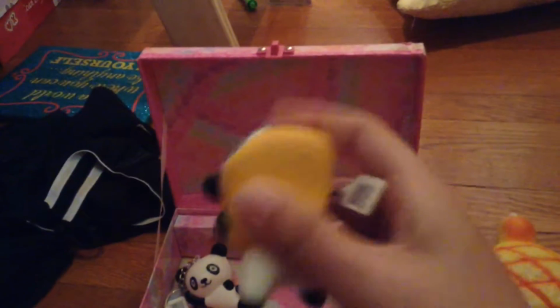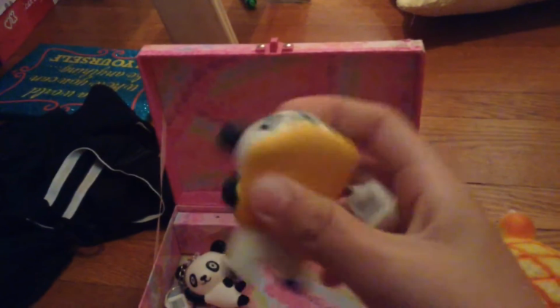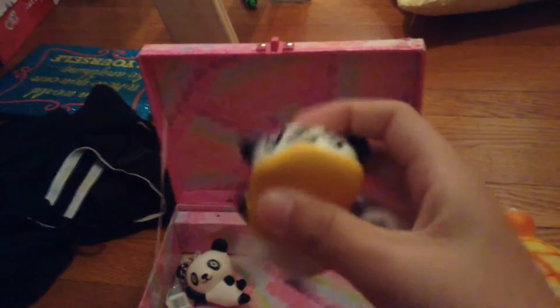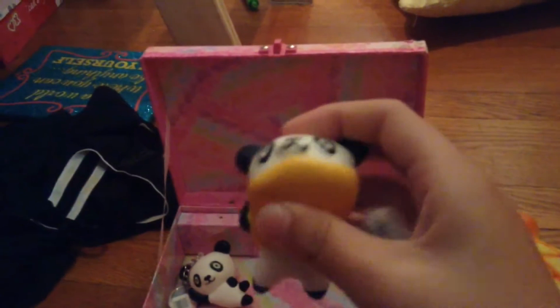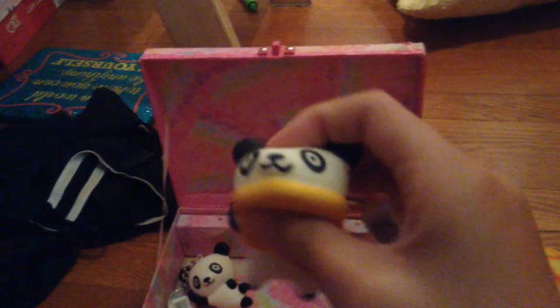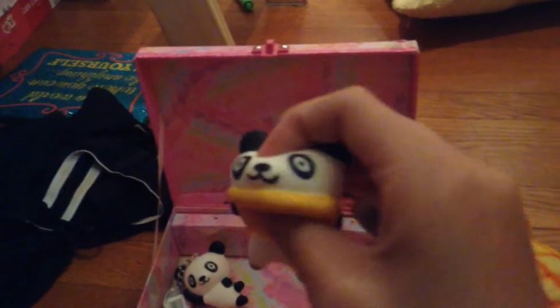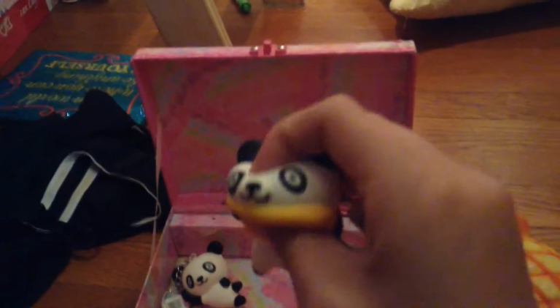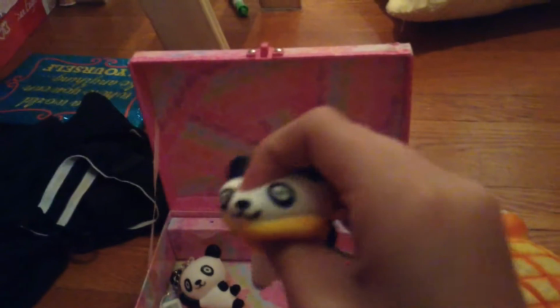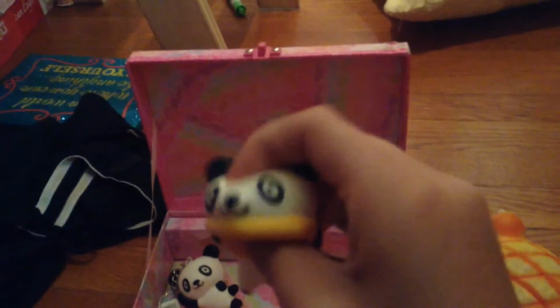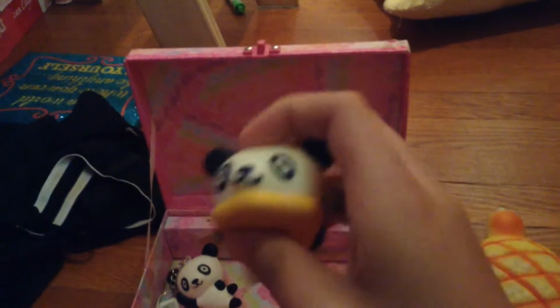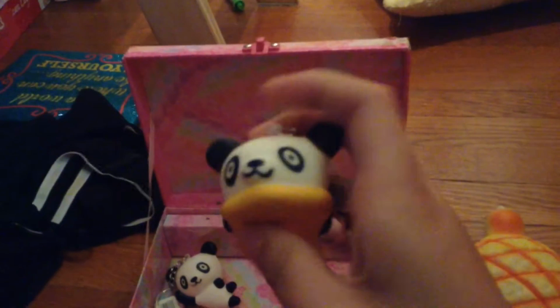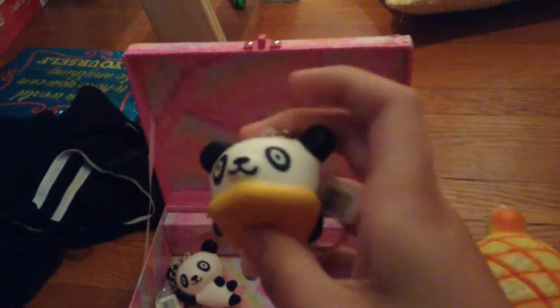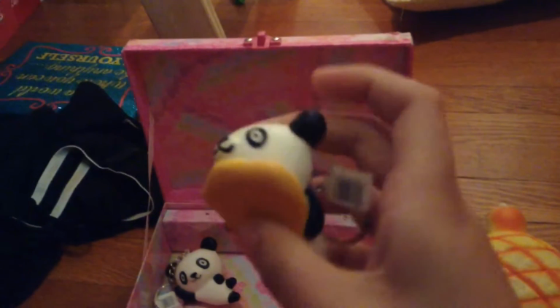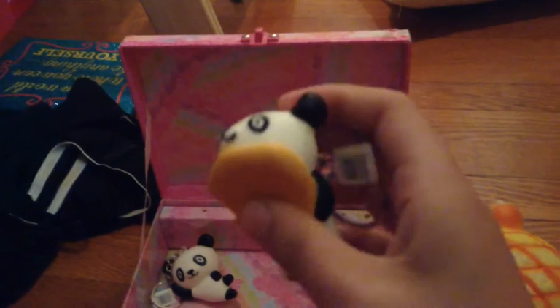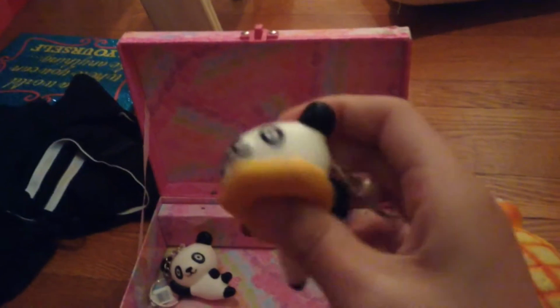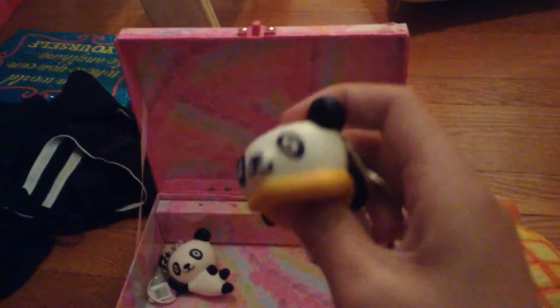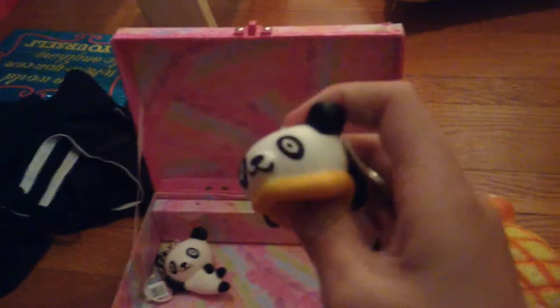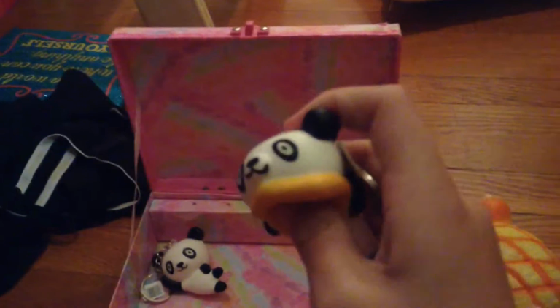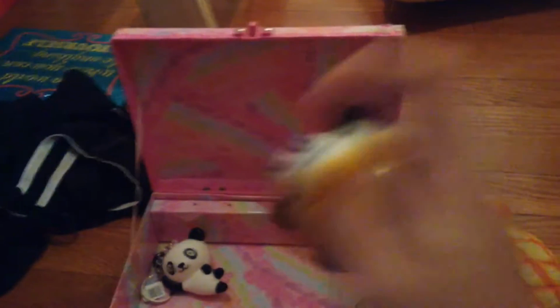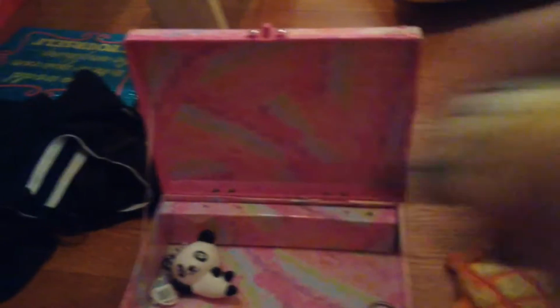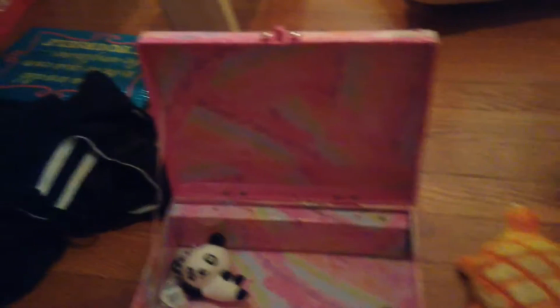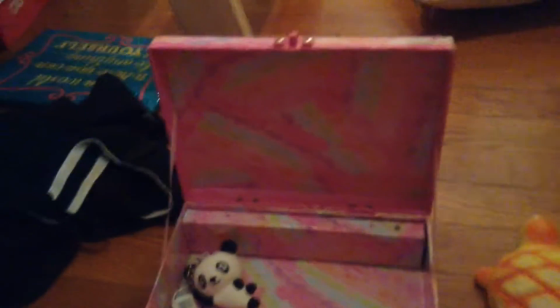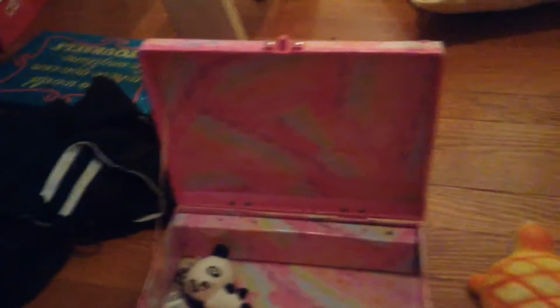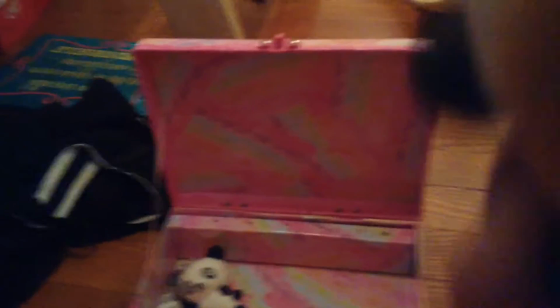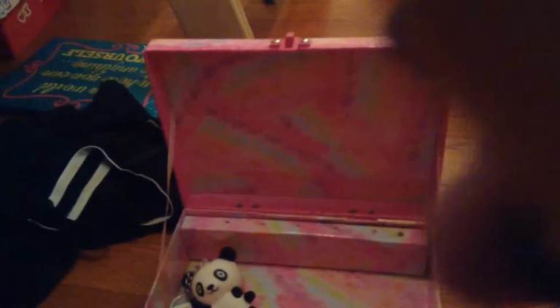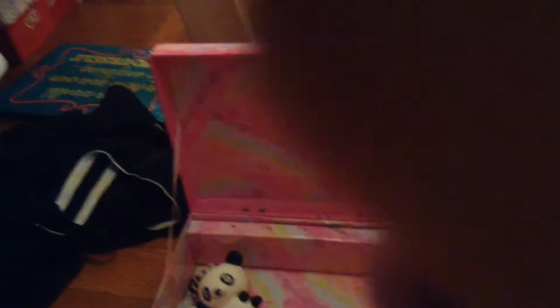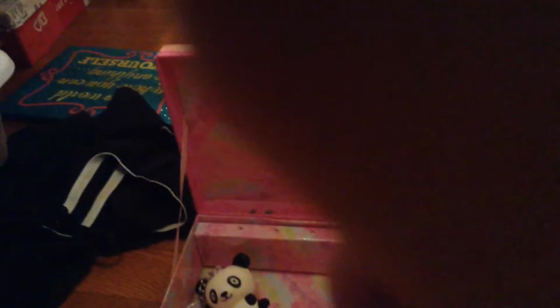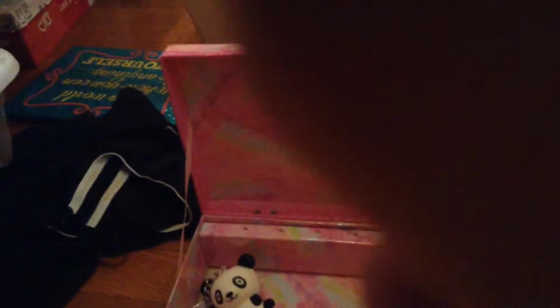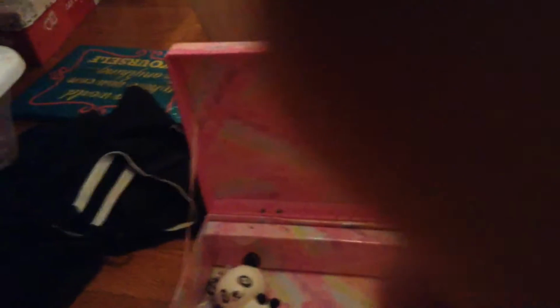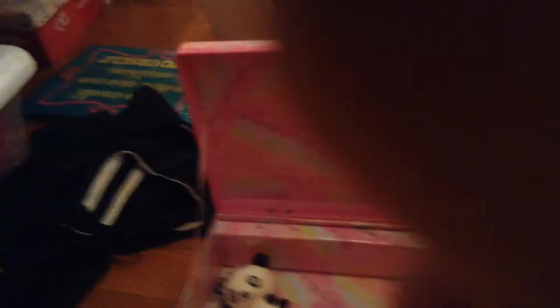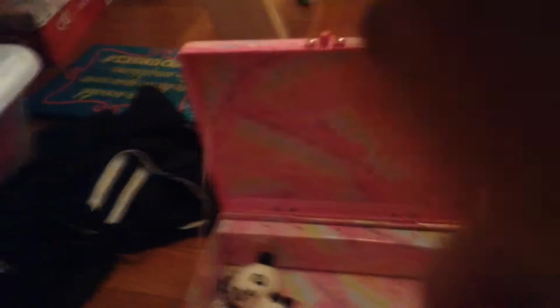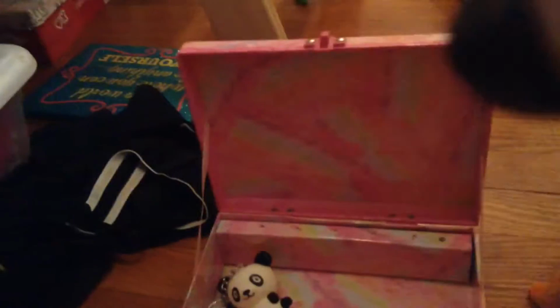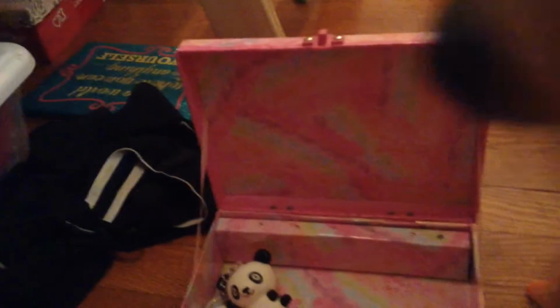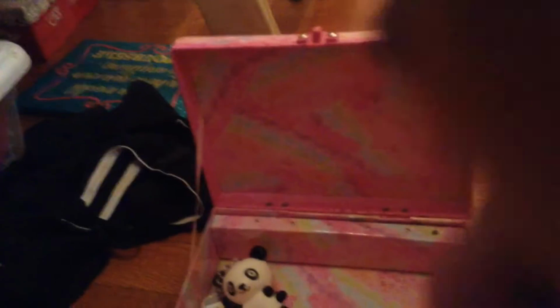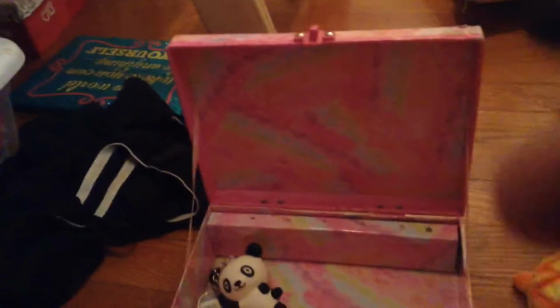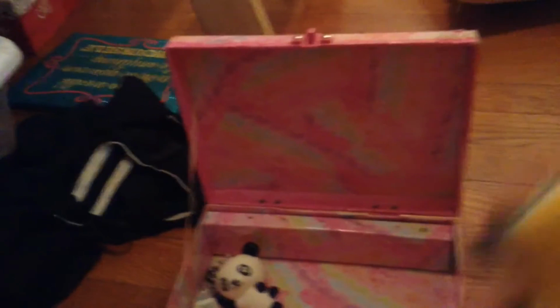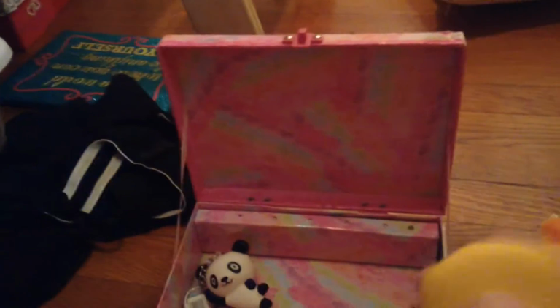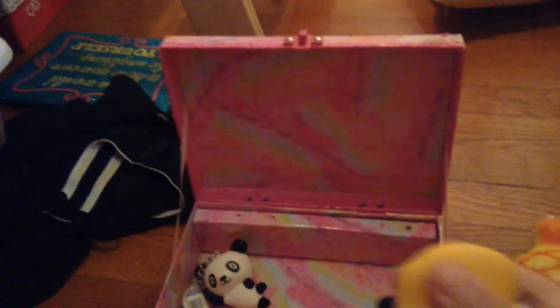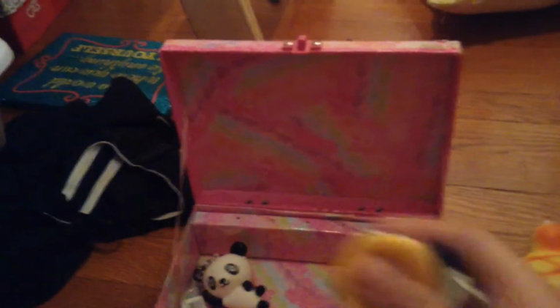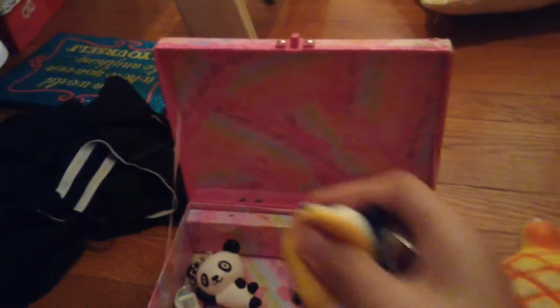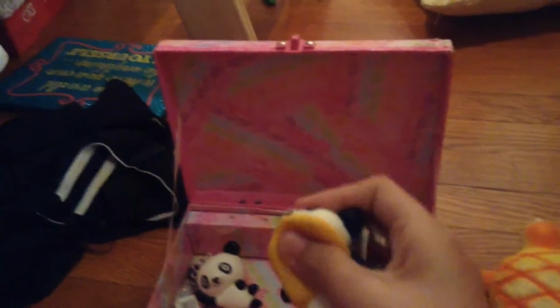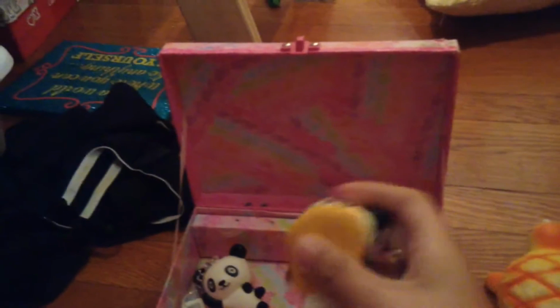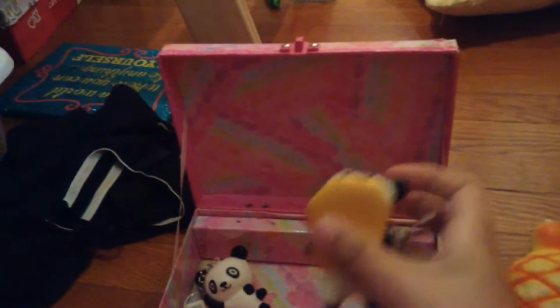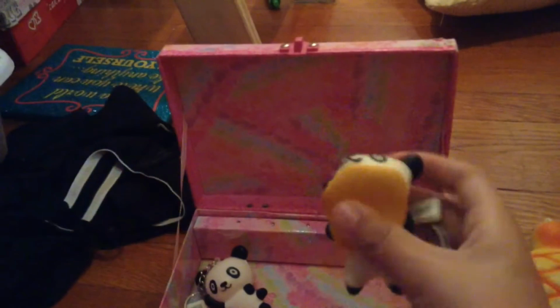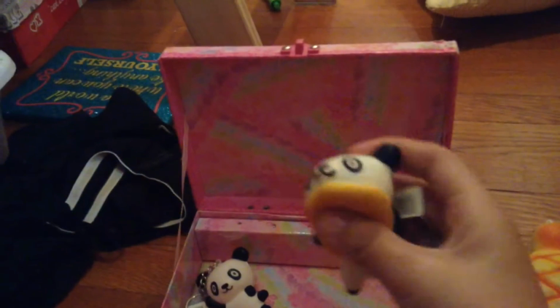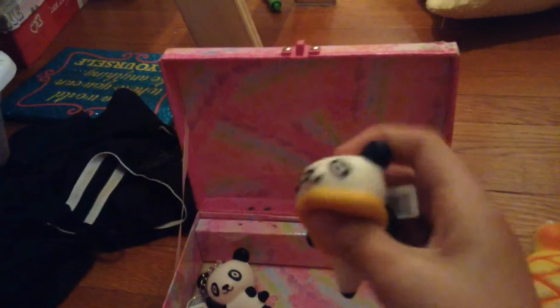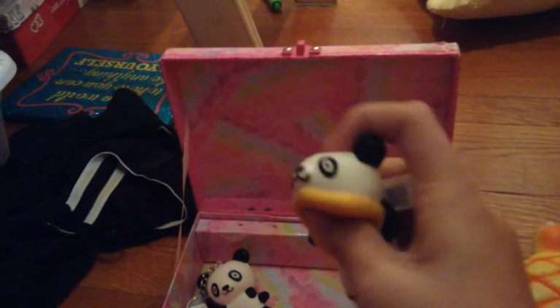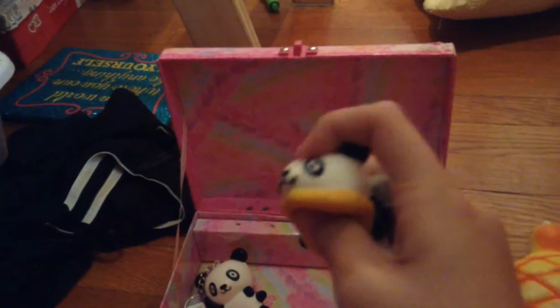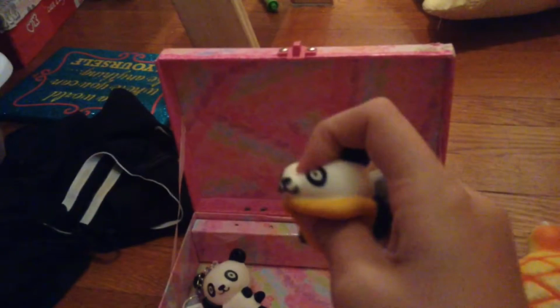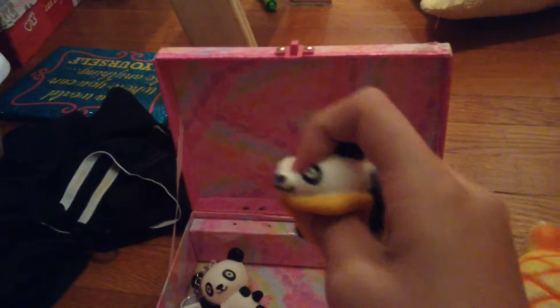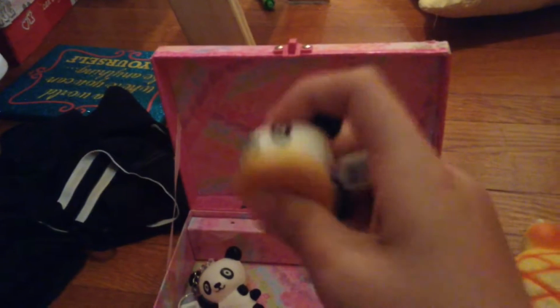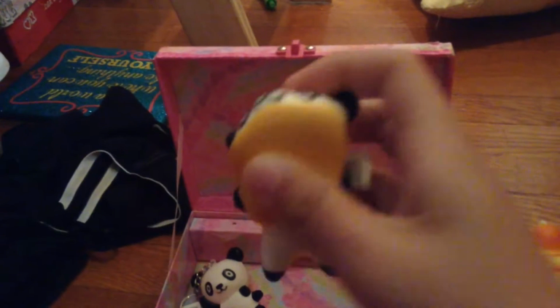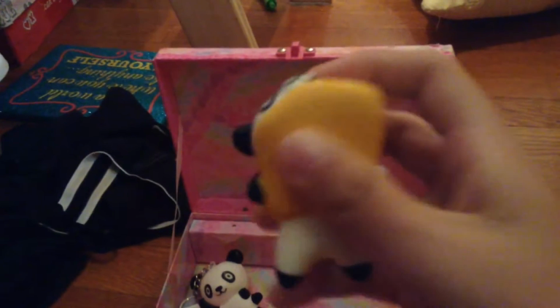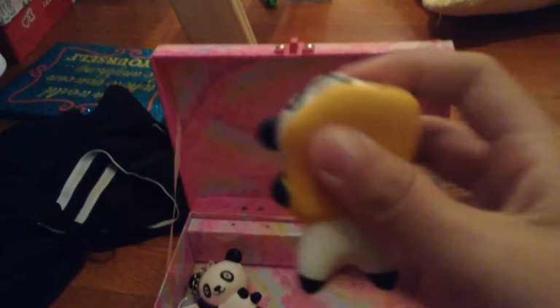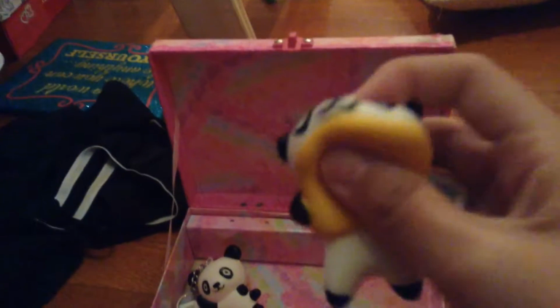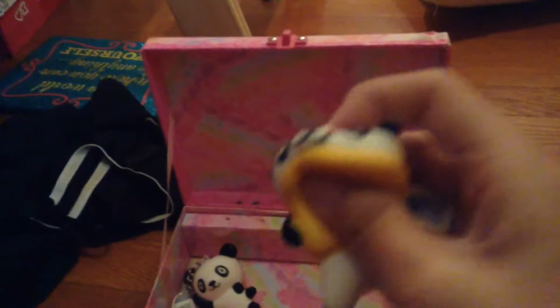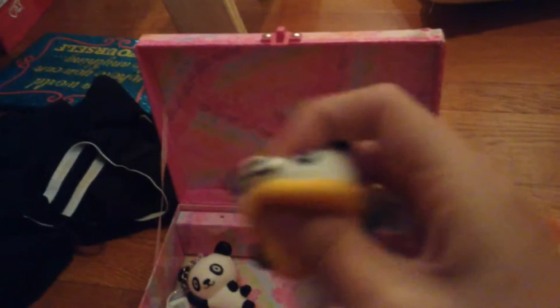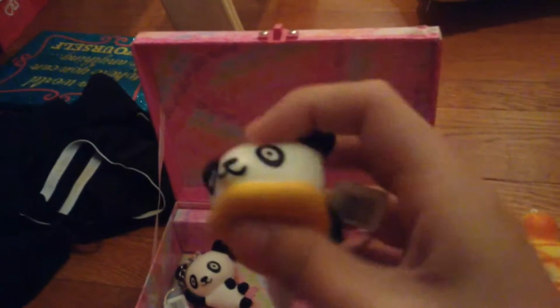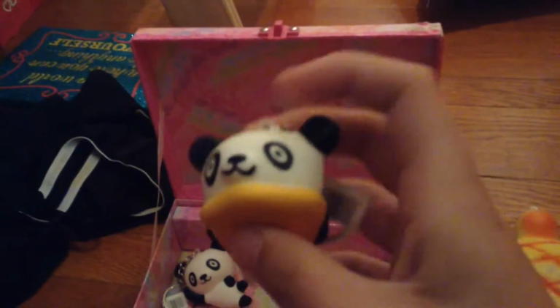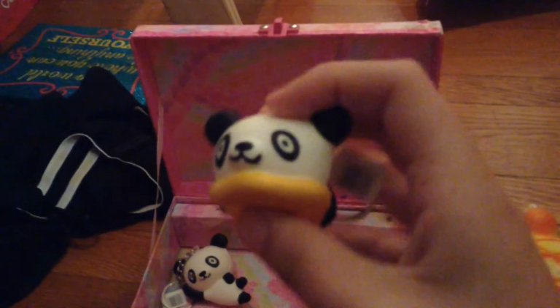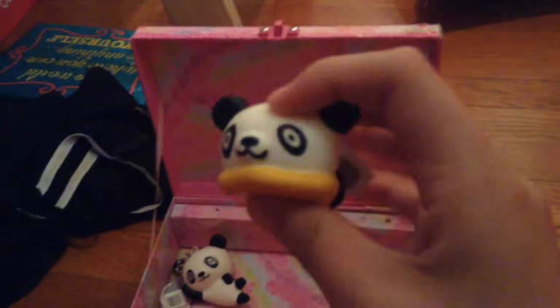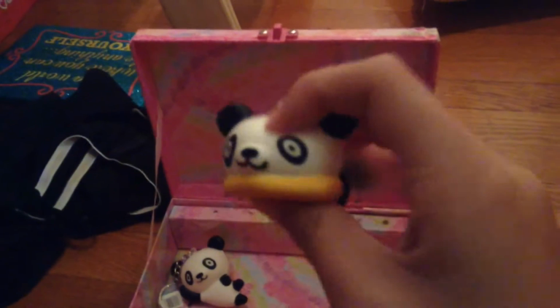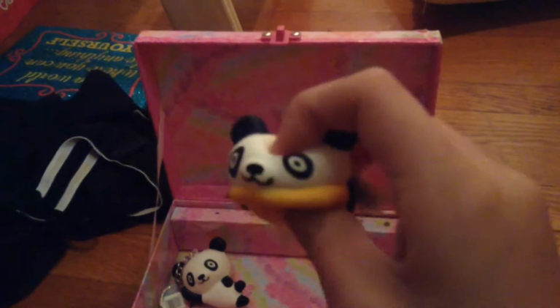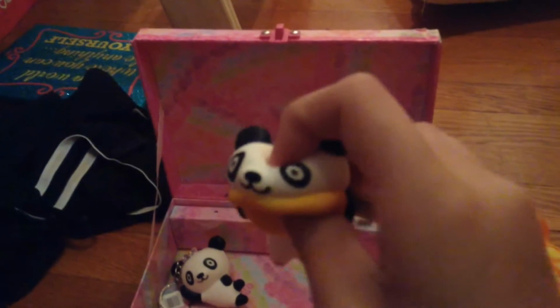This is a panda. Sorry guys, I just keep getting like text messages and stuff.